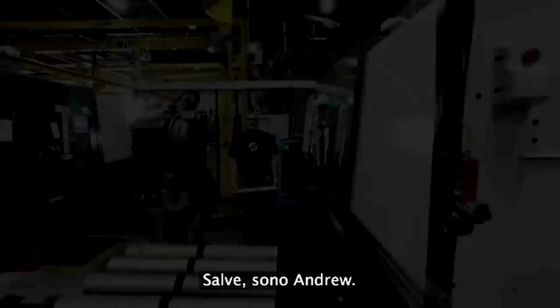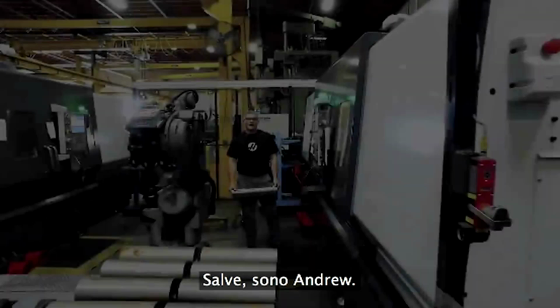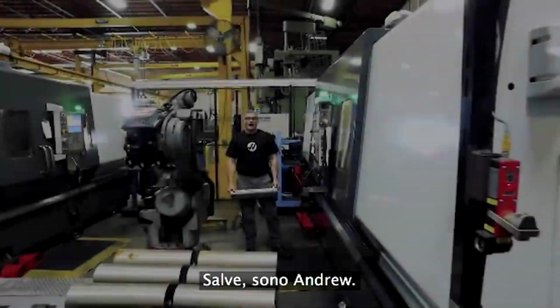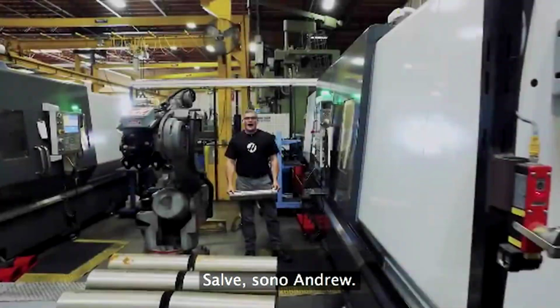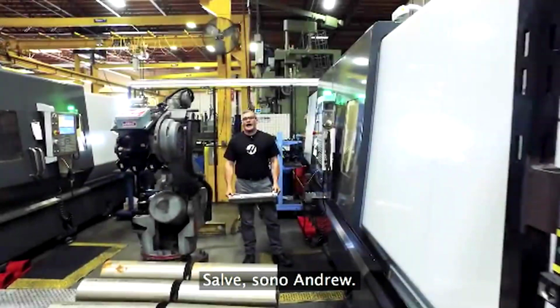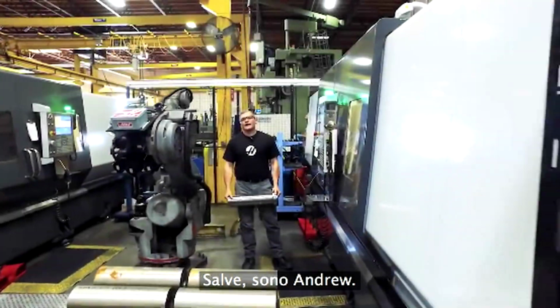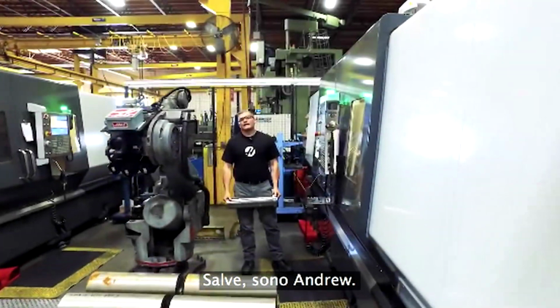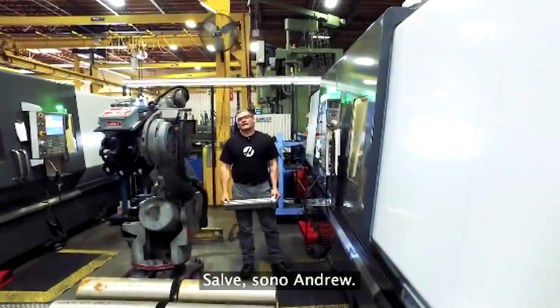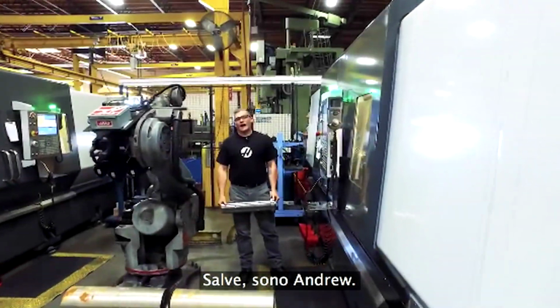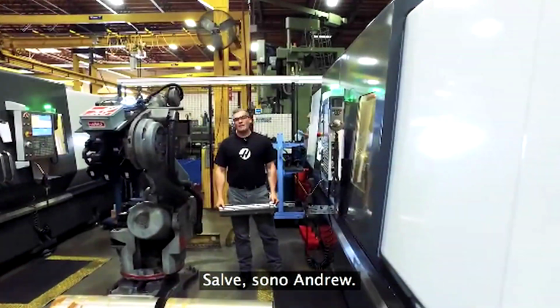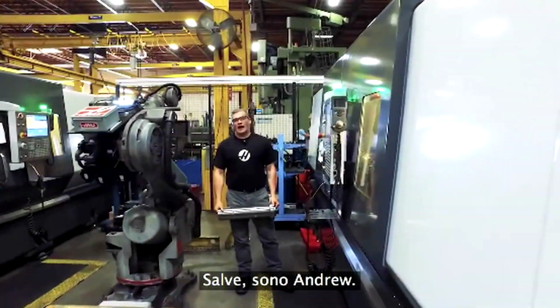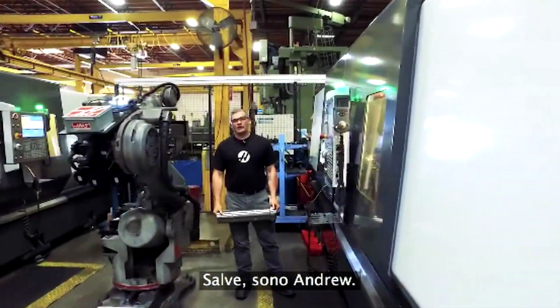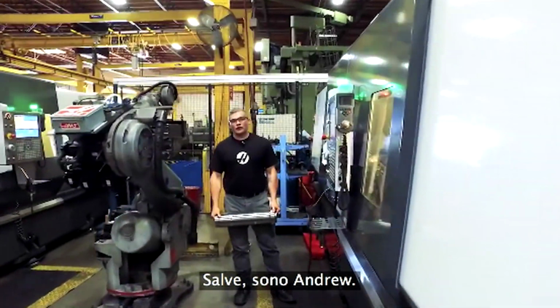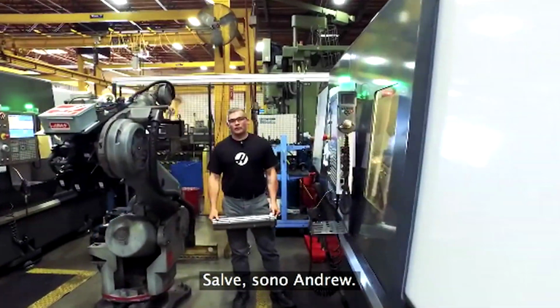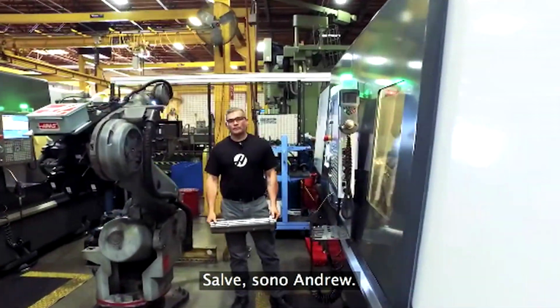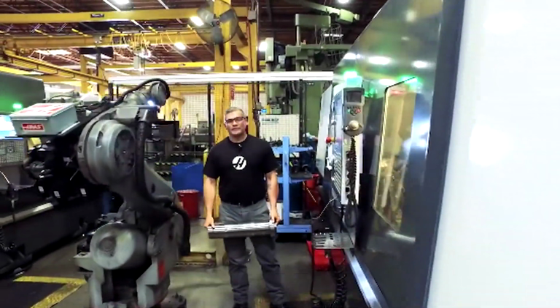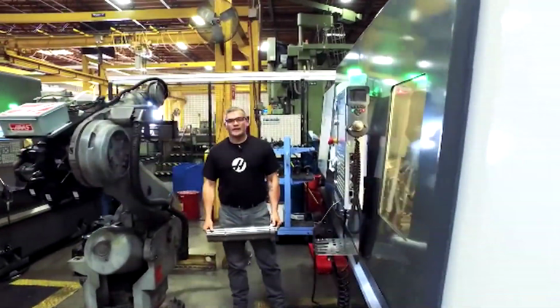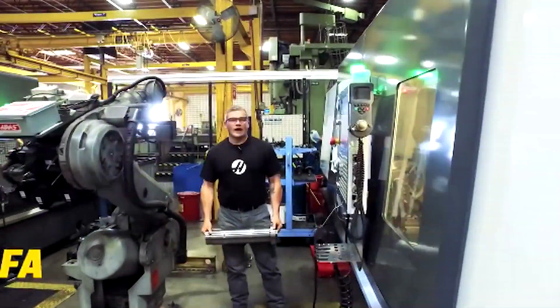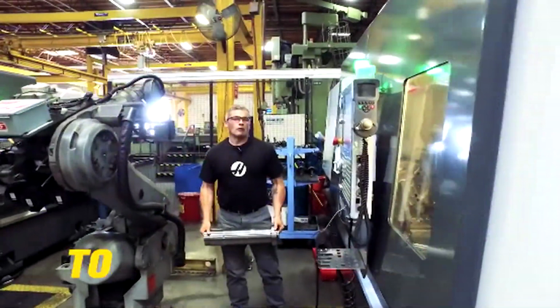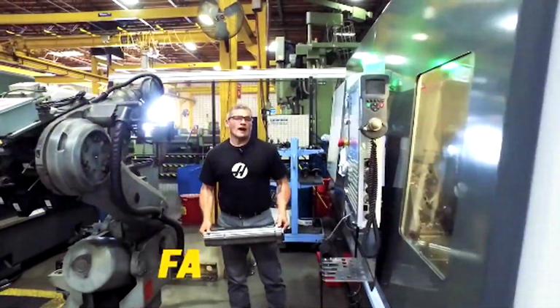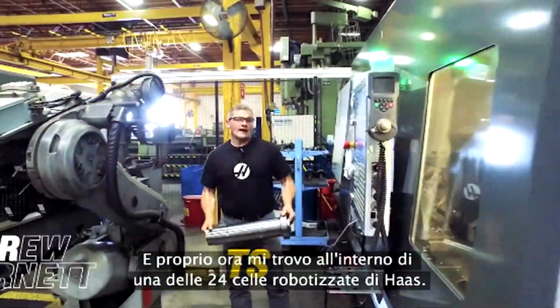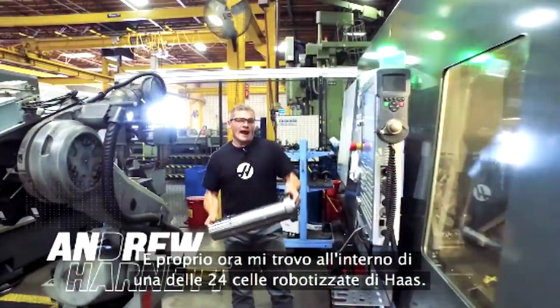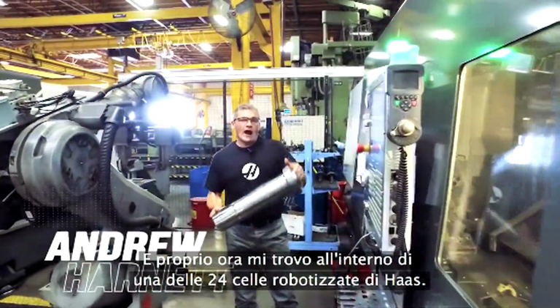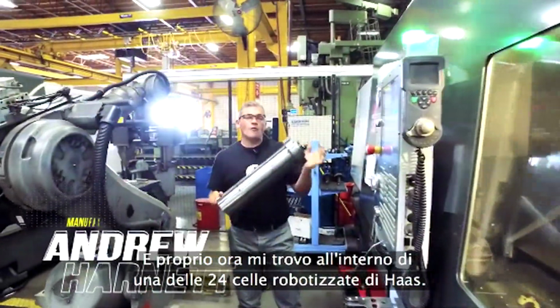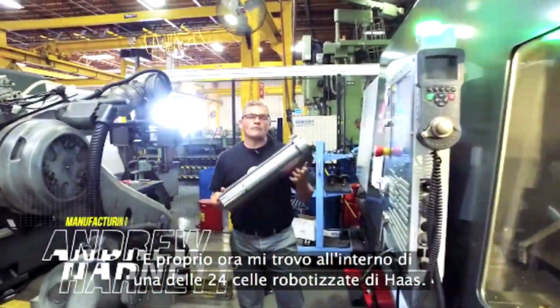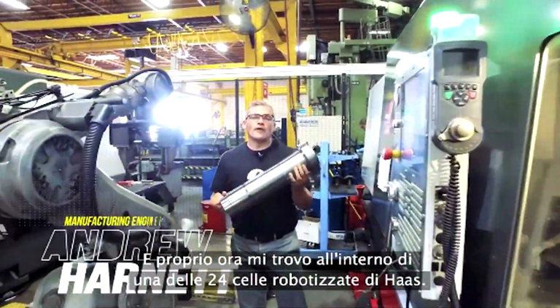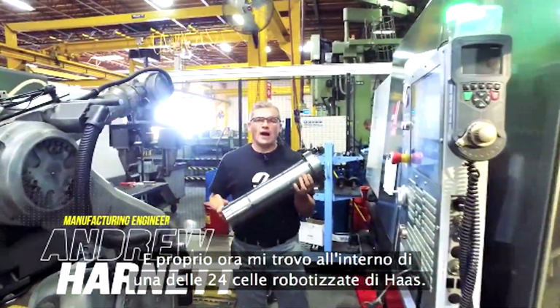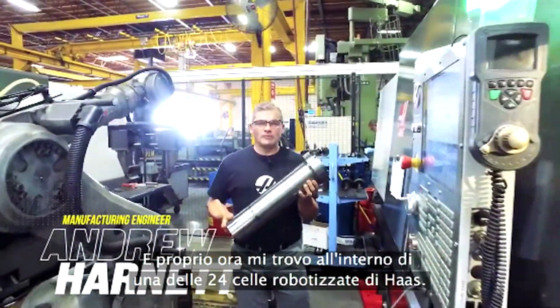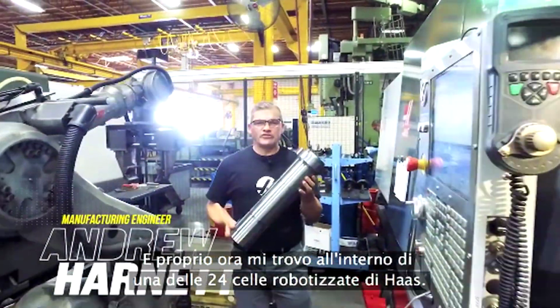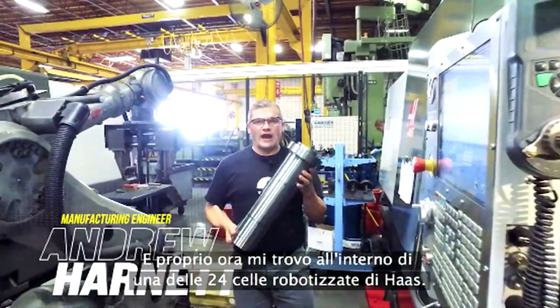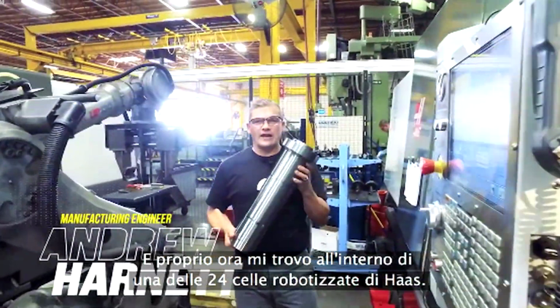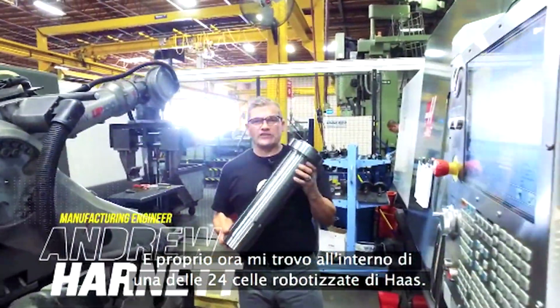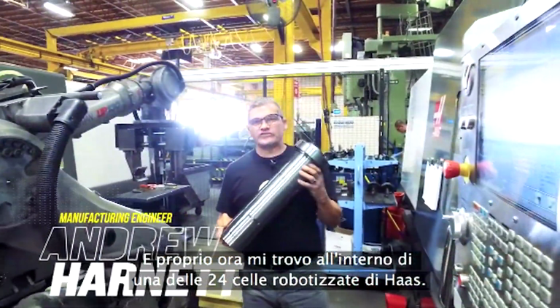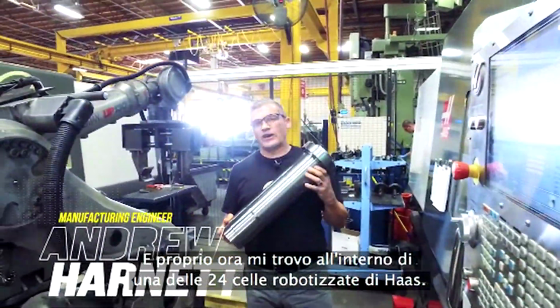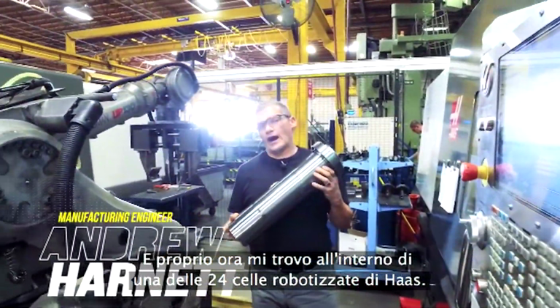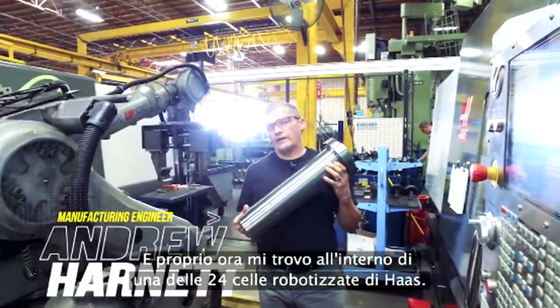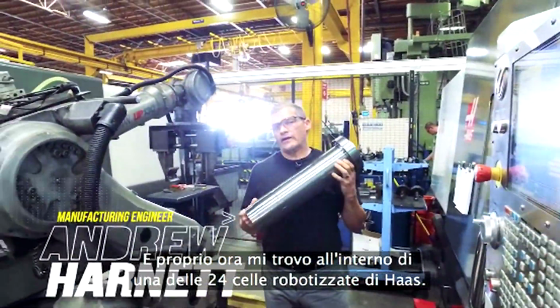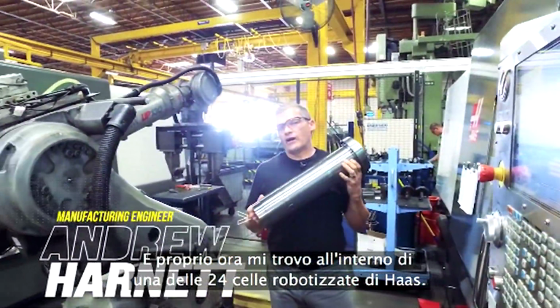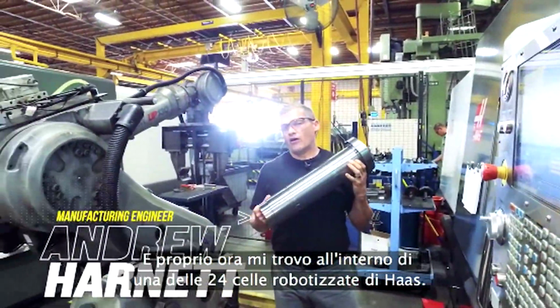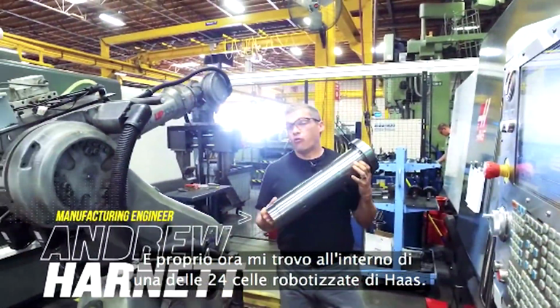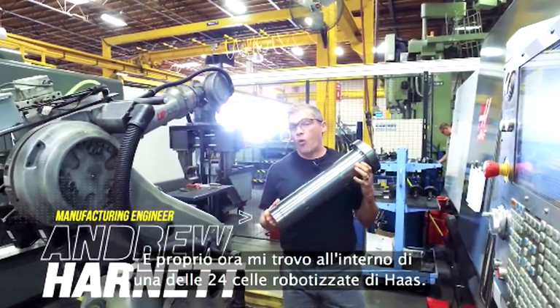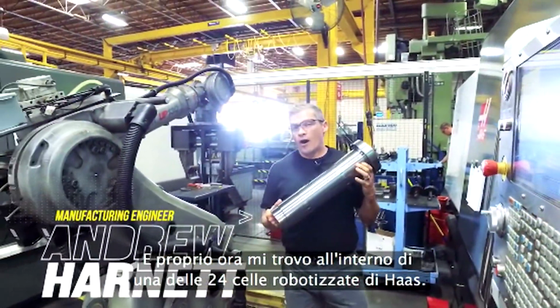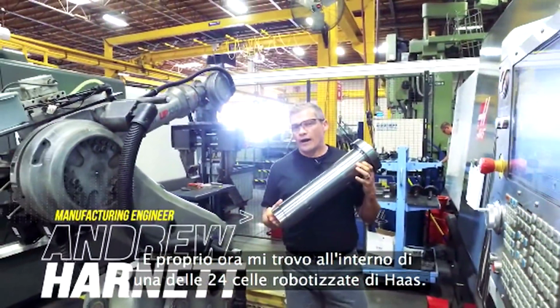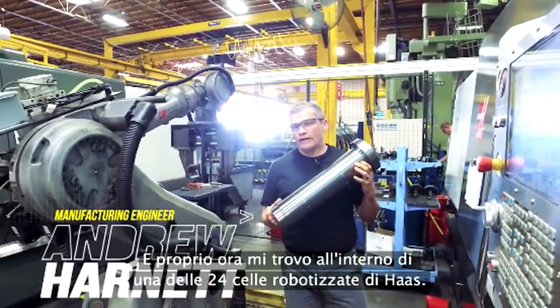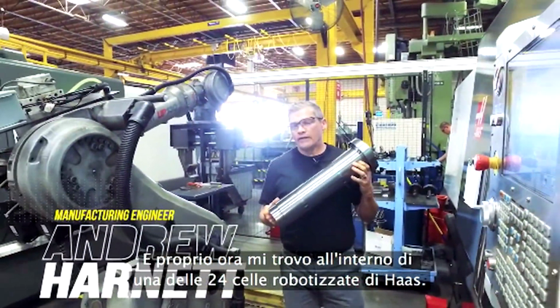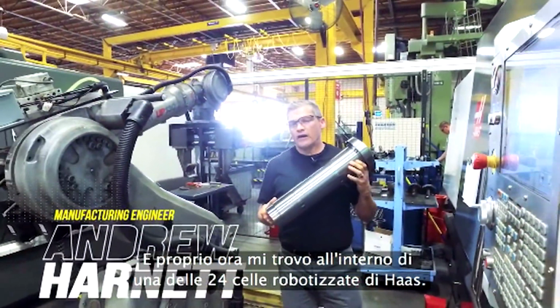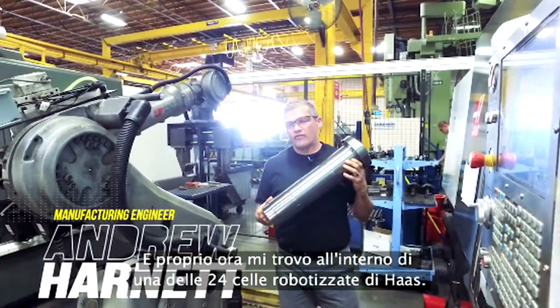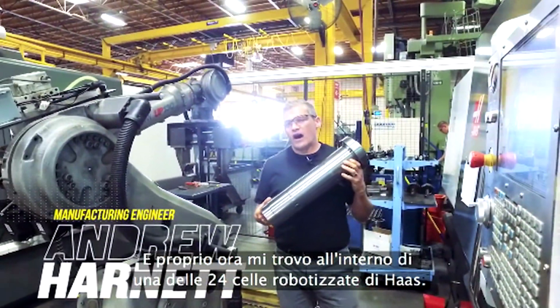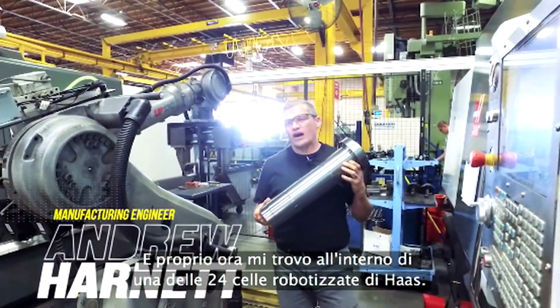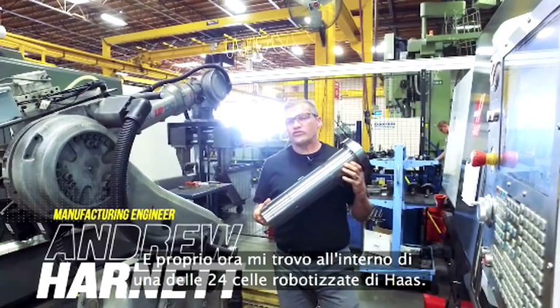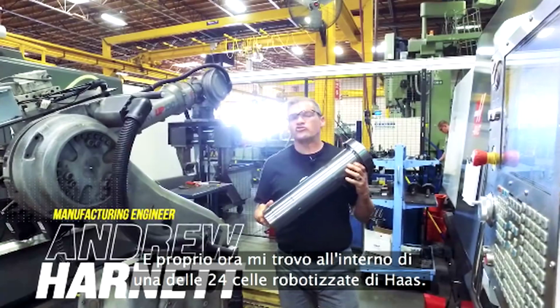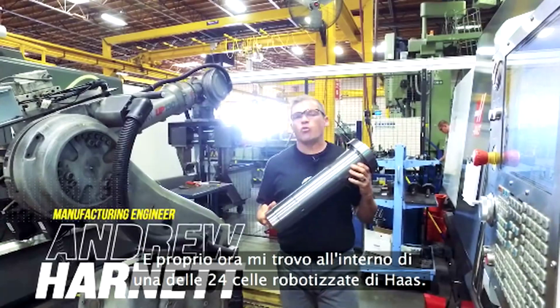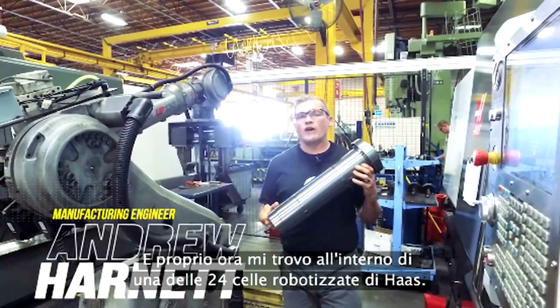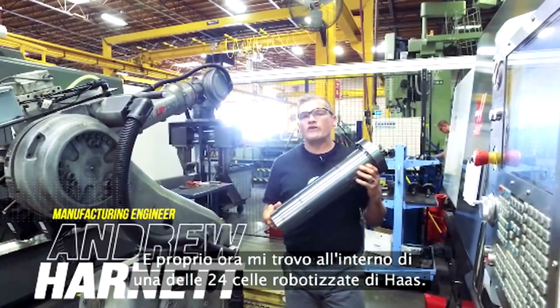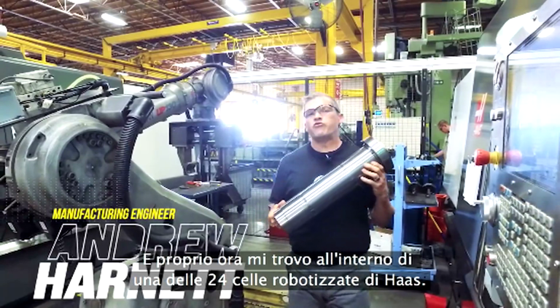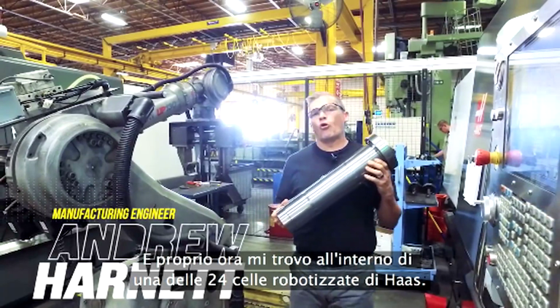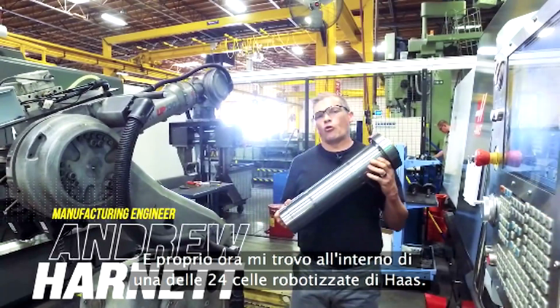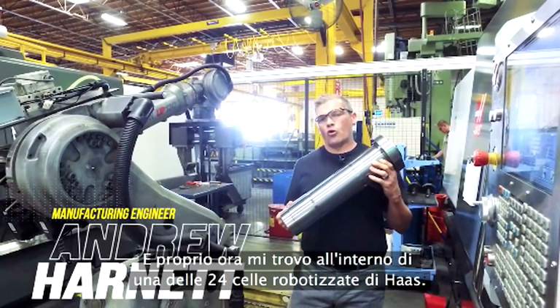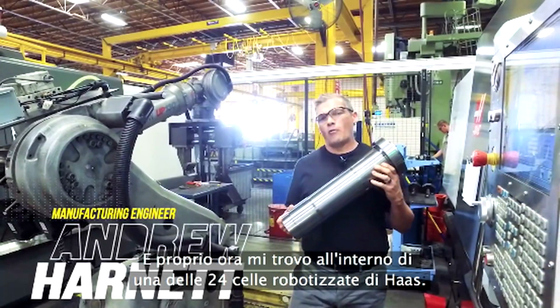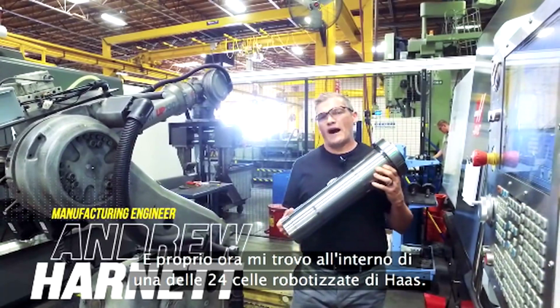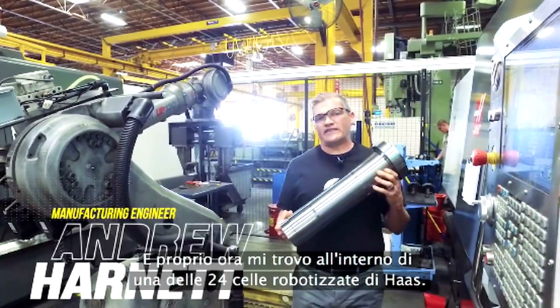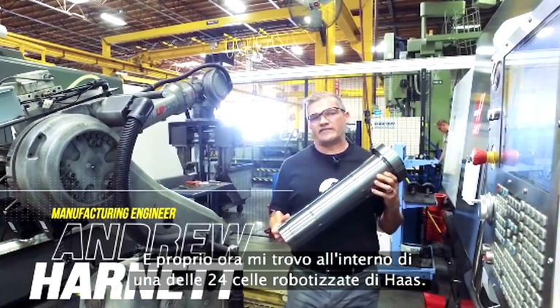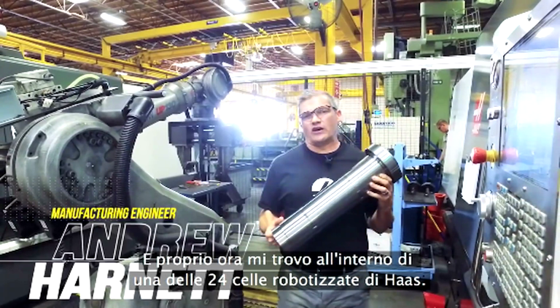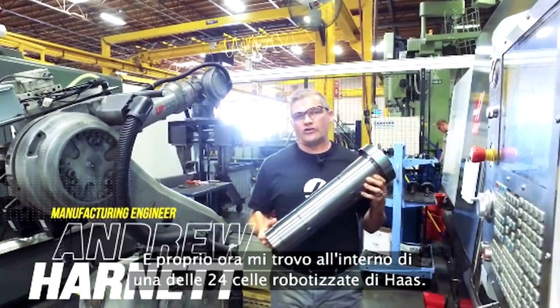Hi, I'm Andrew. Right now, I'm standing inside of one of Haas' 24 robot cells.